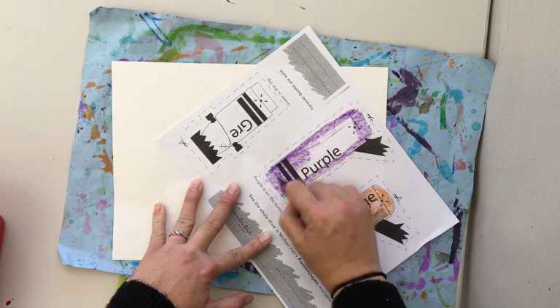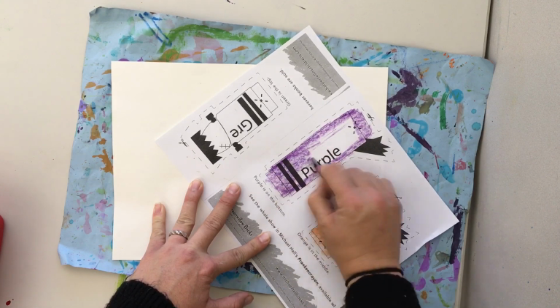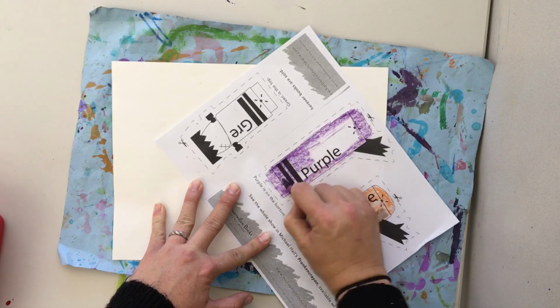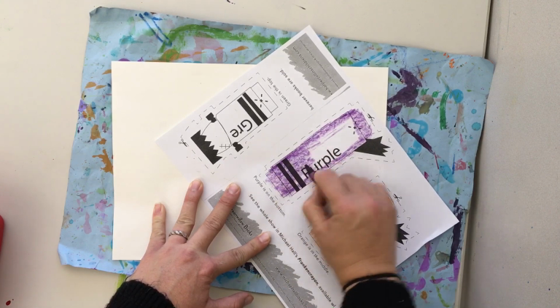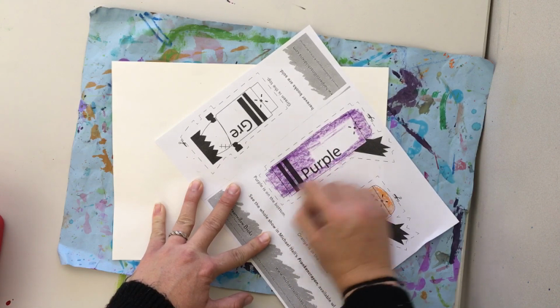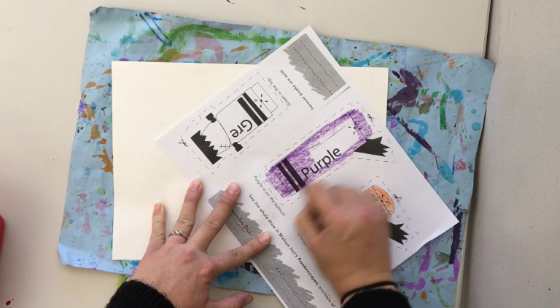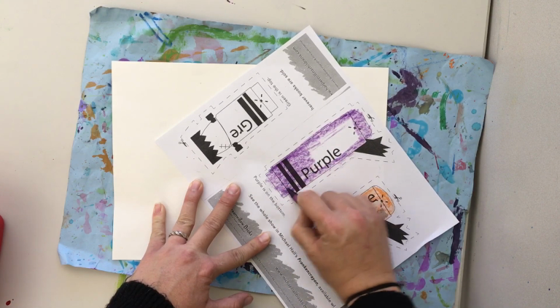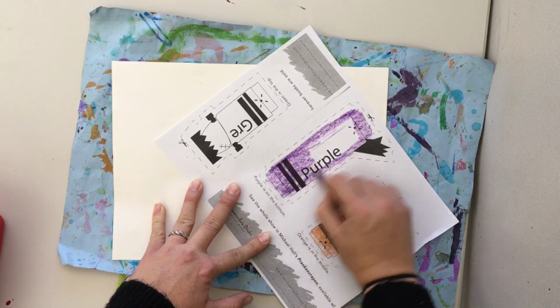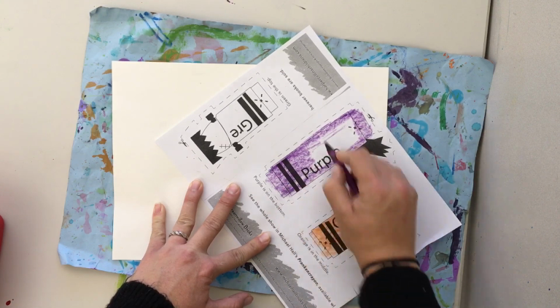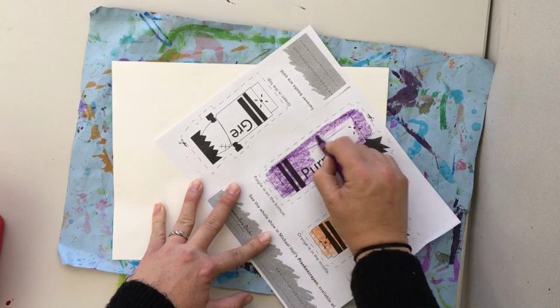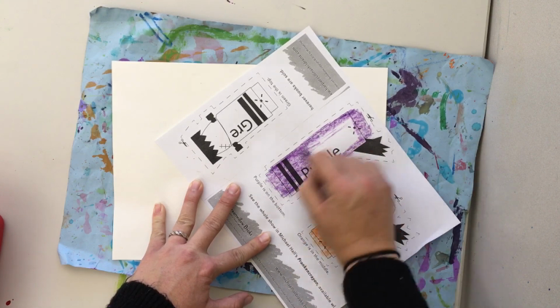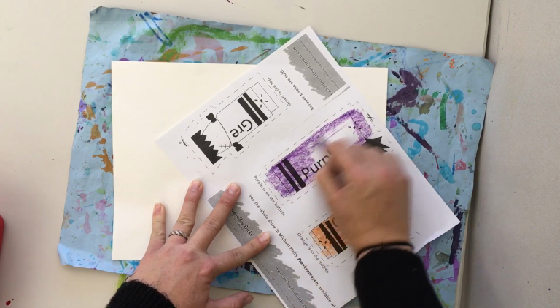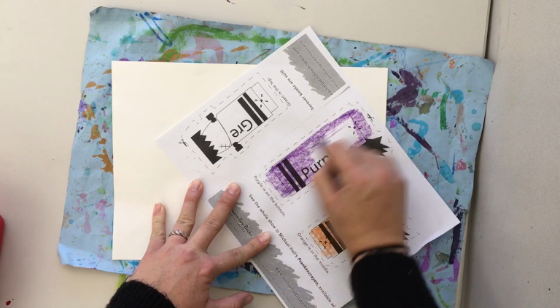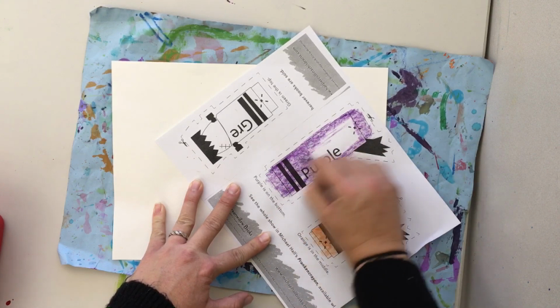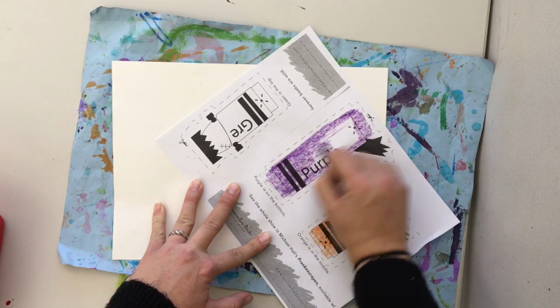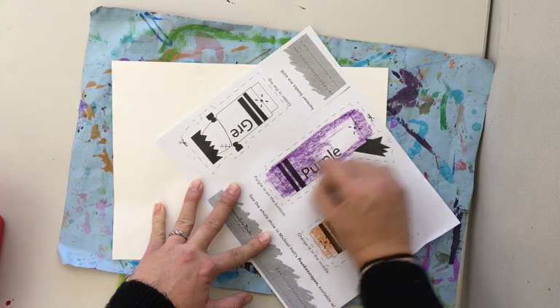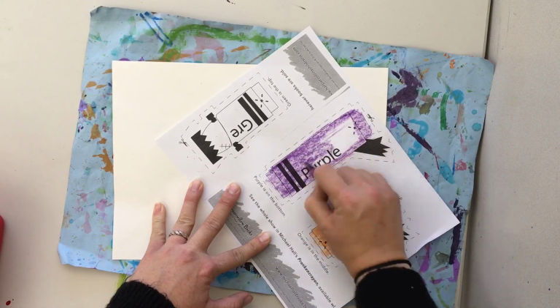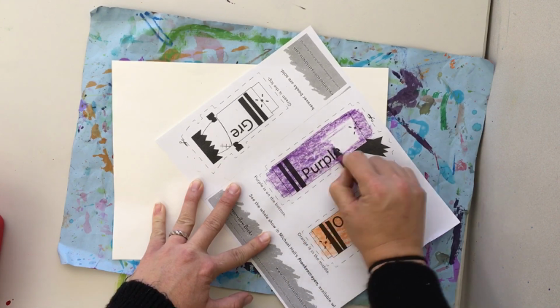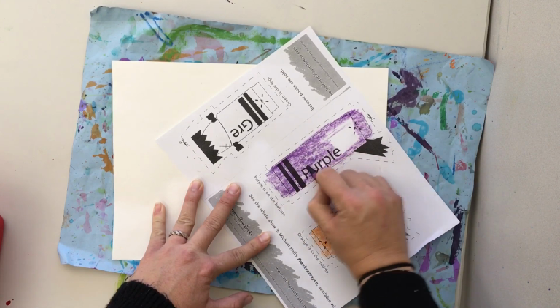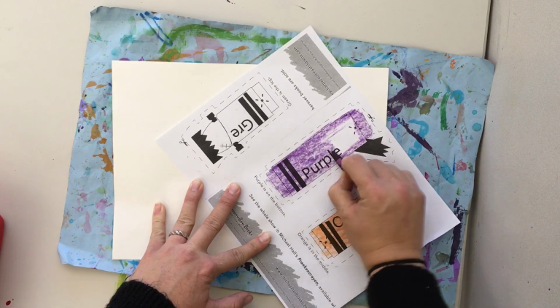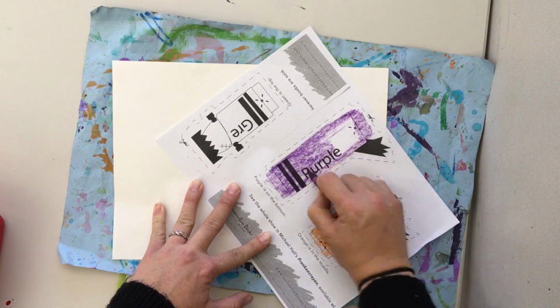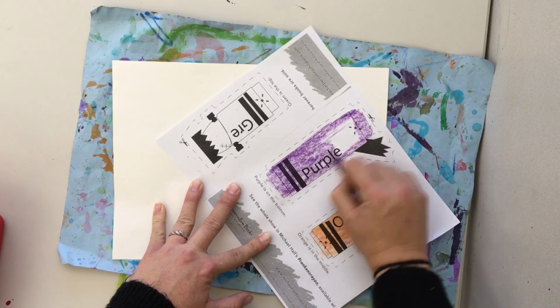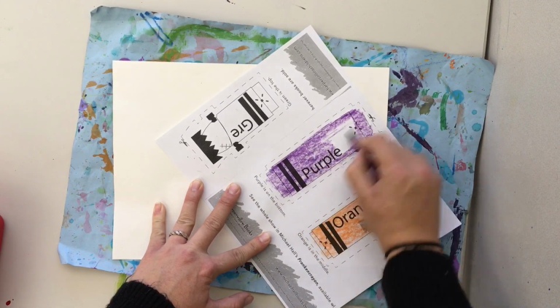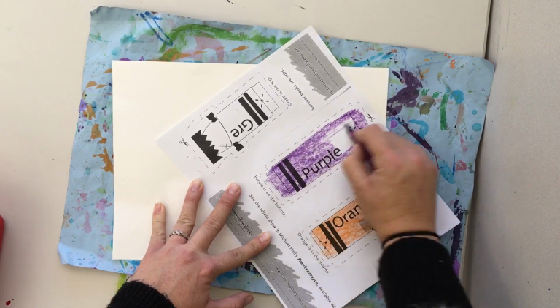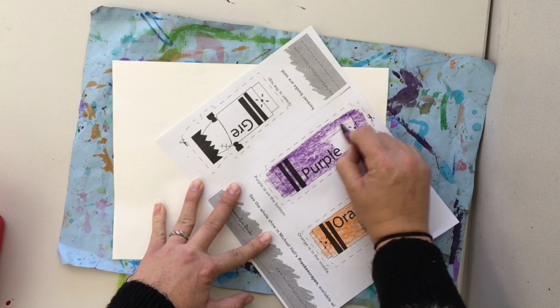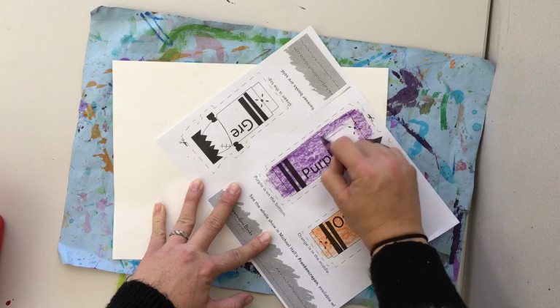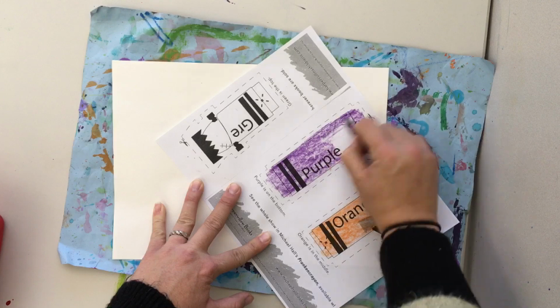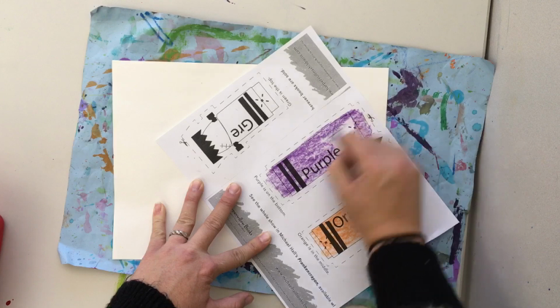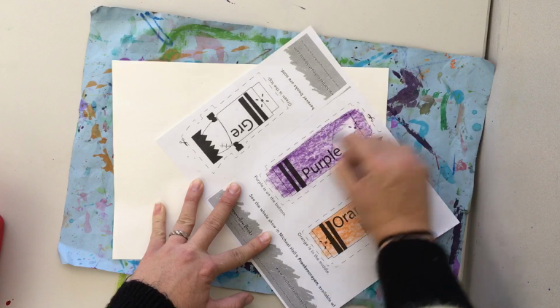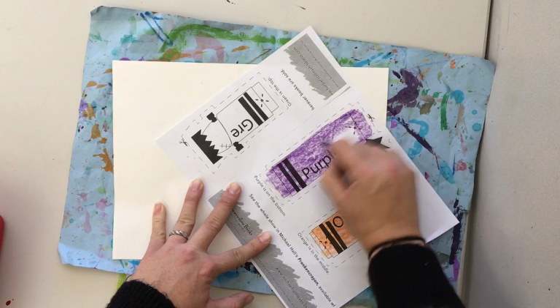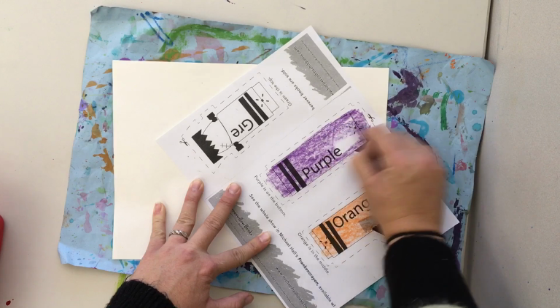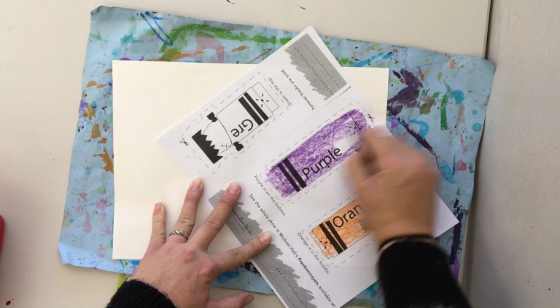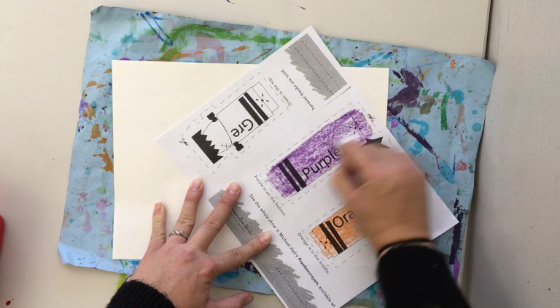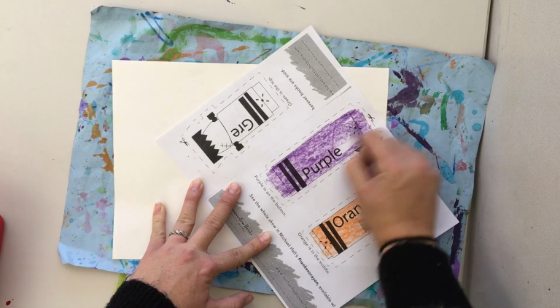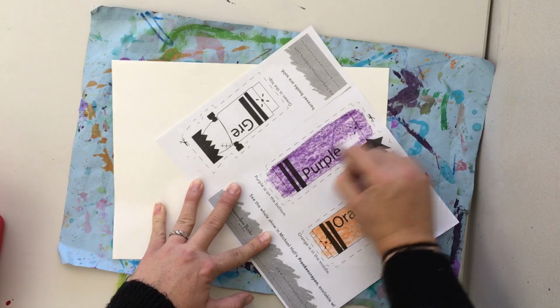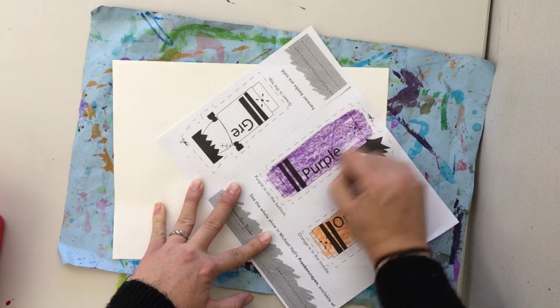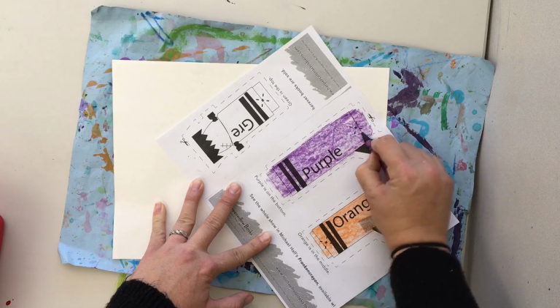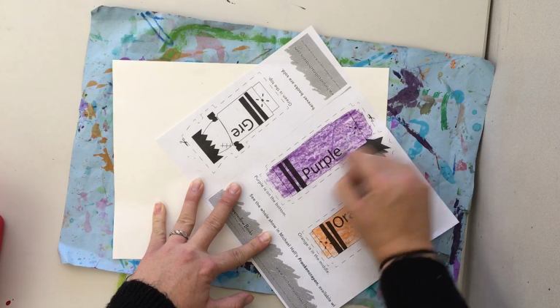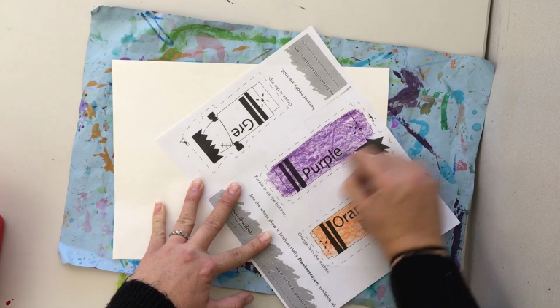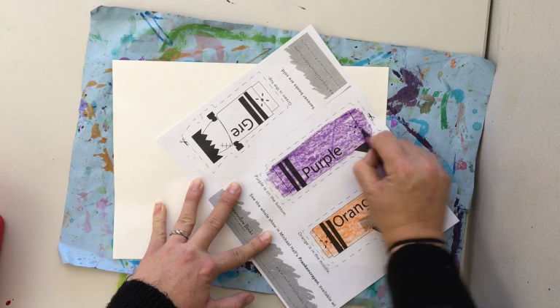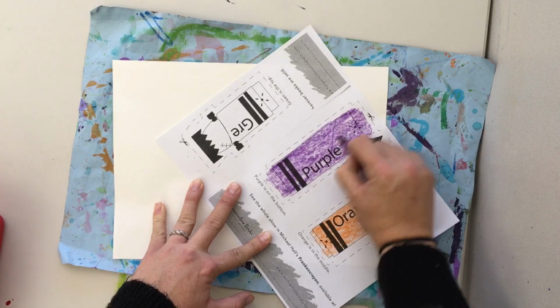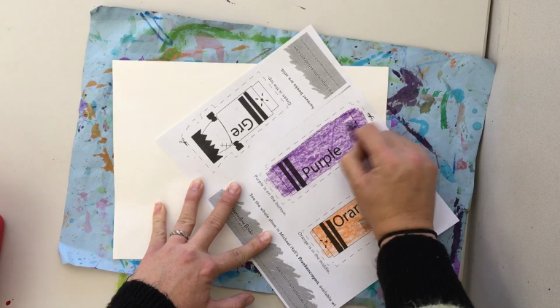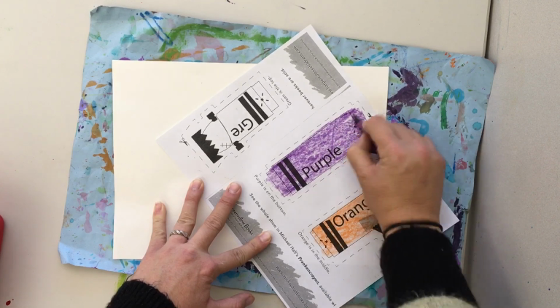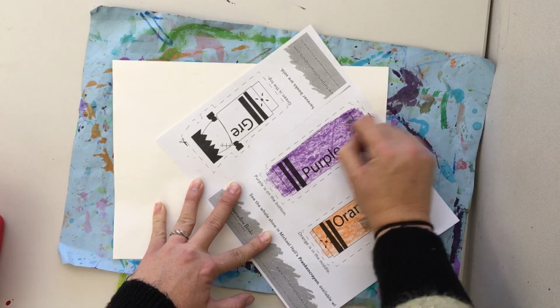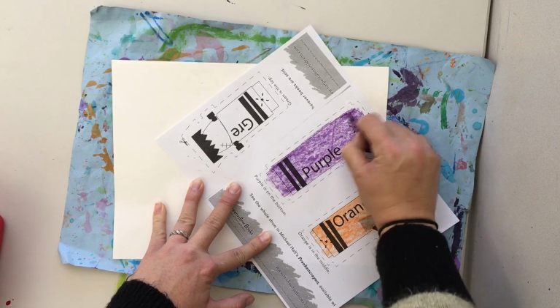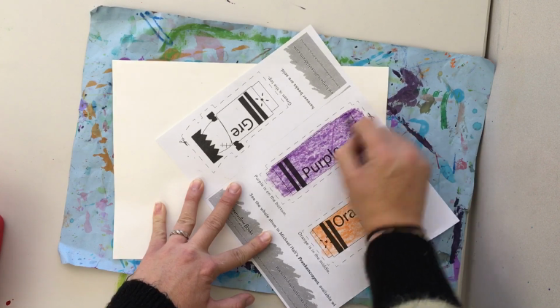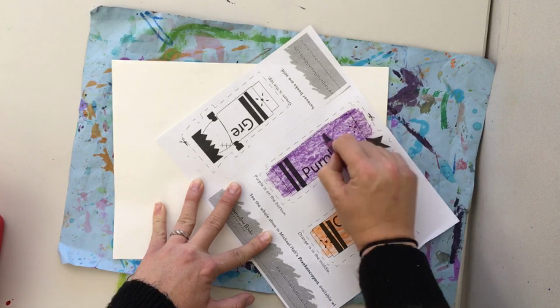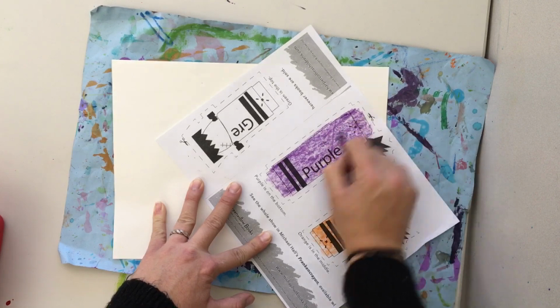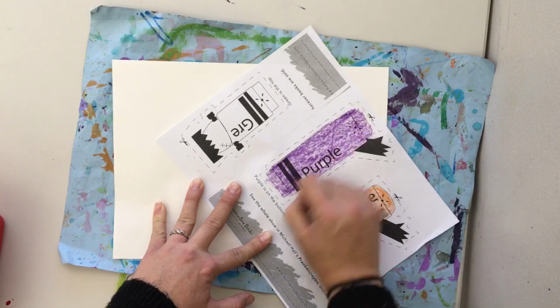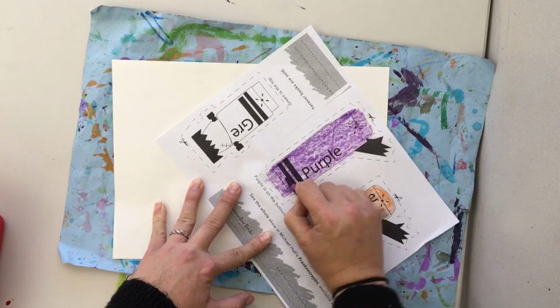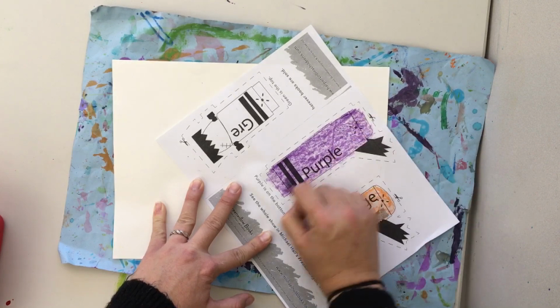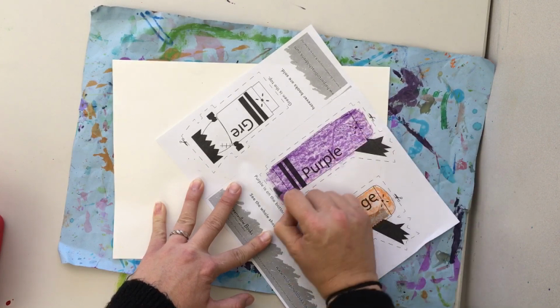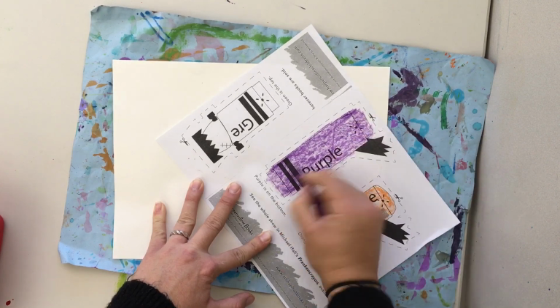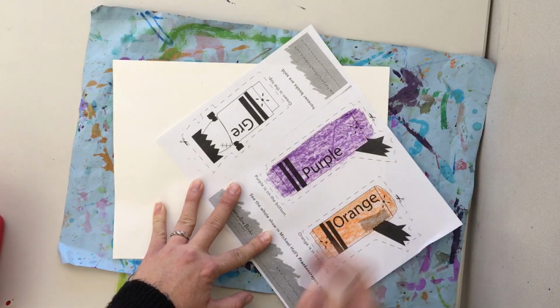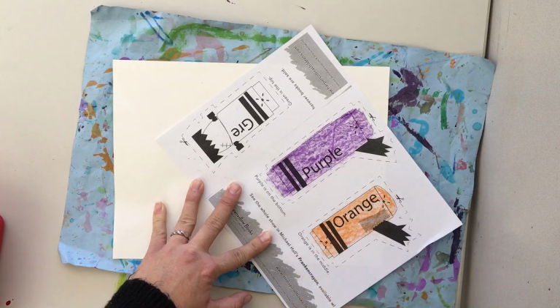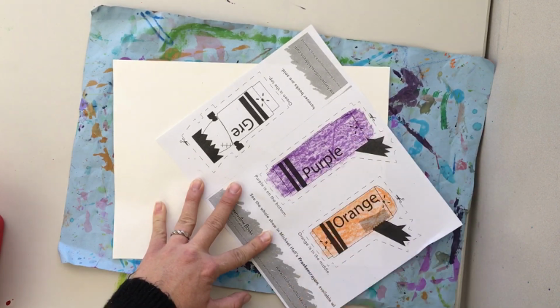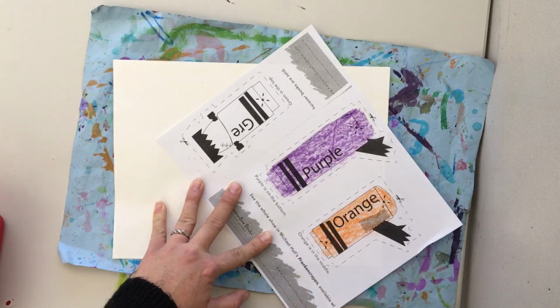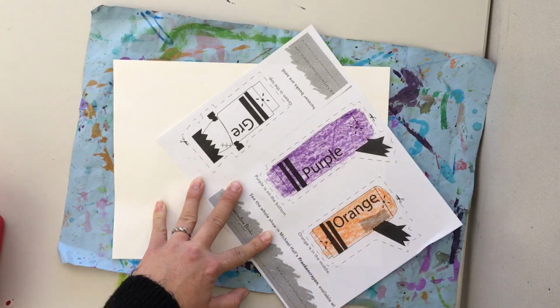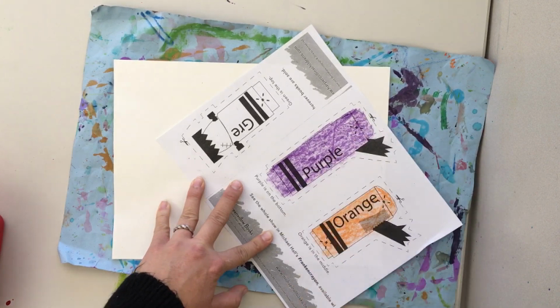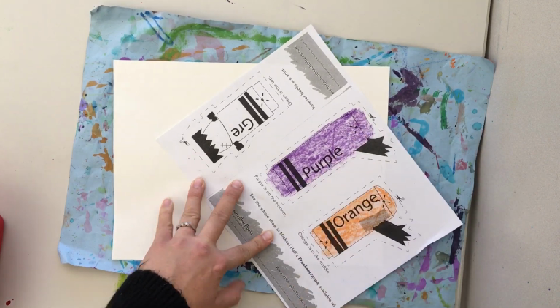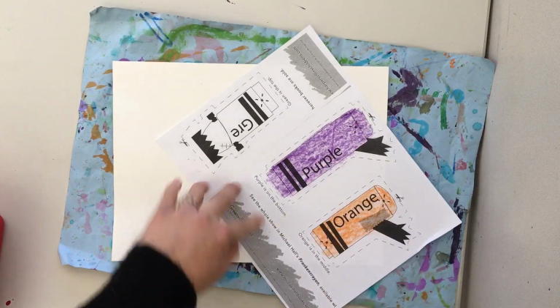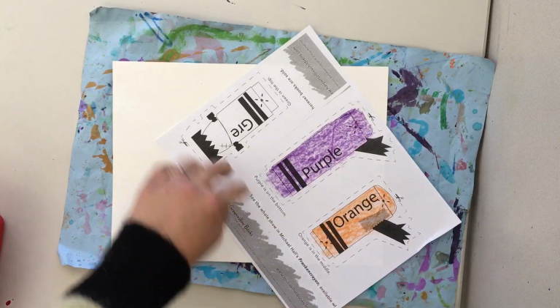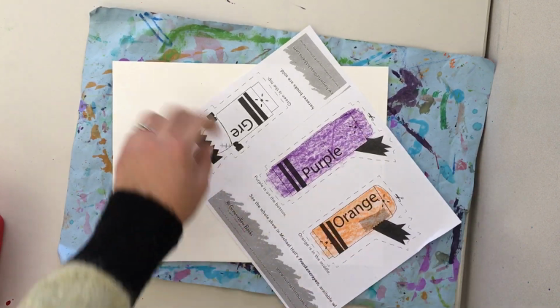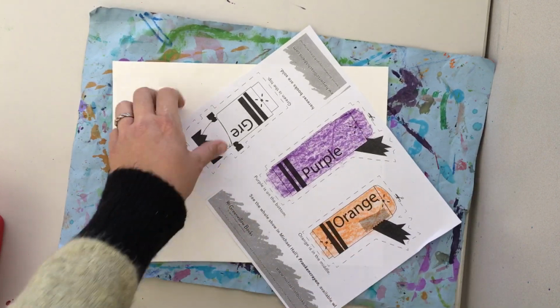One step, two steps, three steps — nice and neat, leaving no white space.